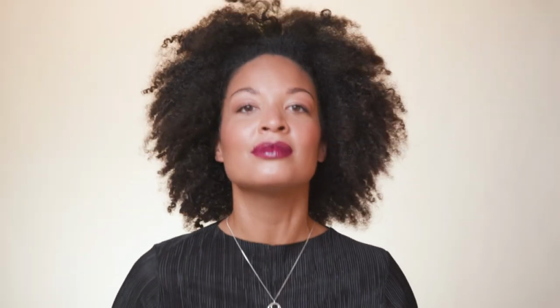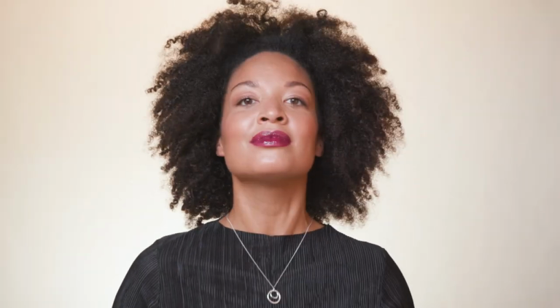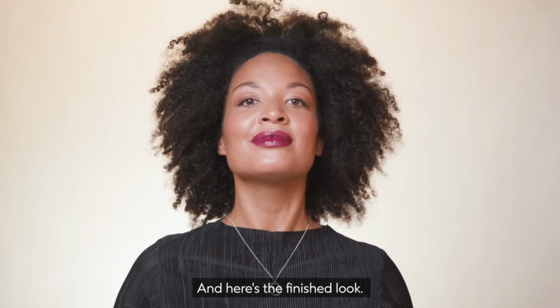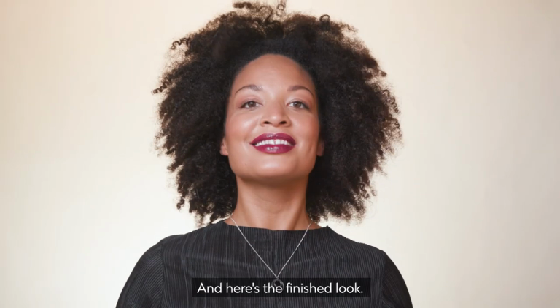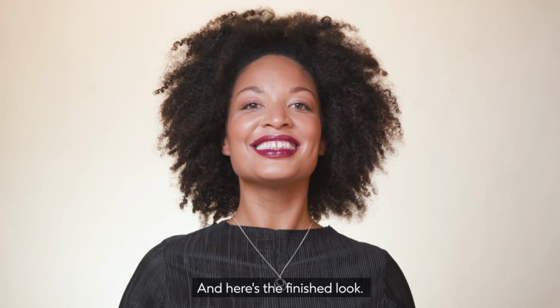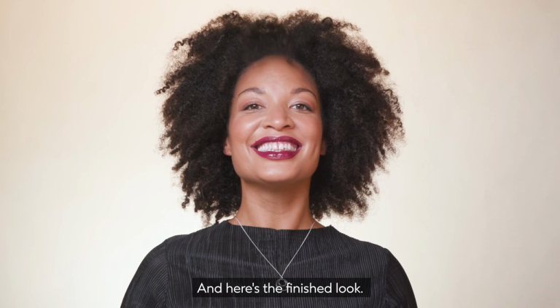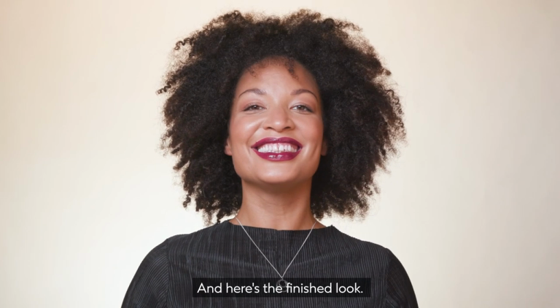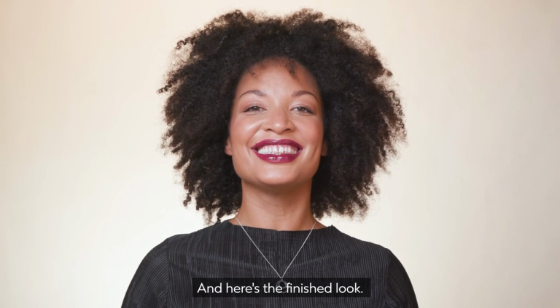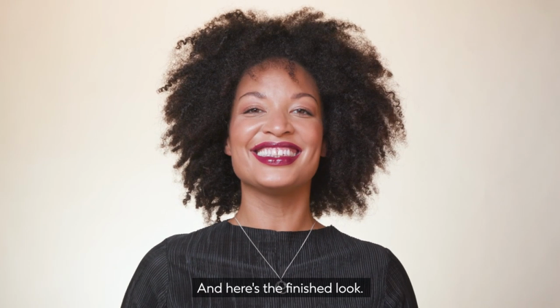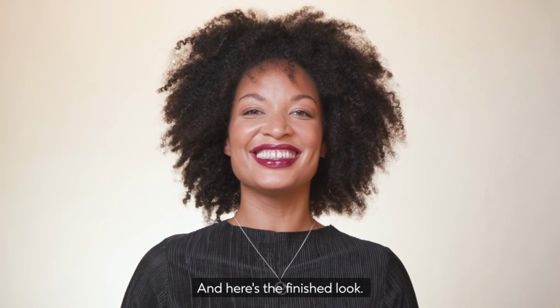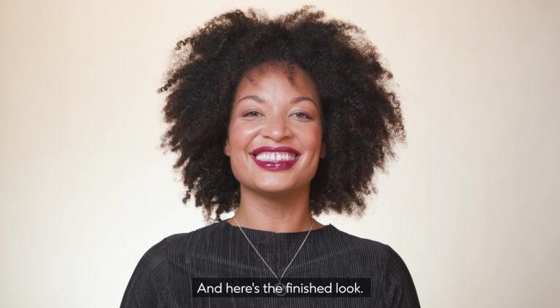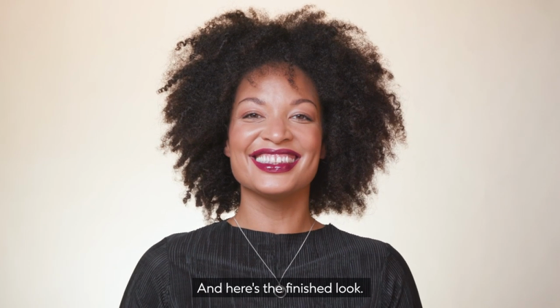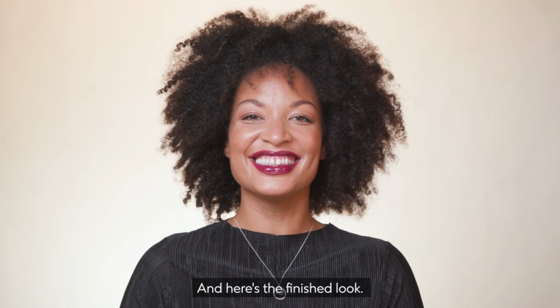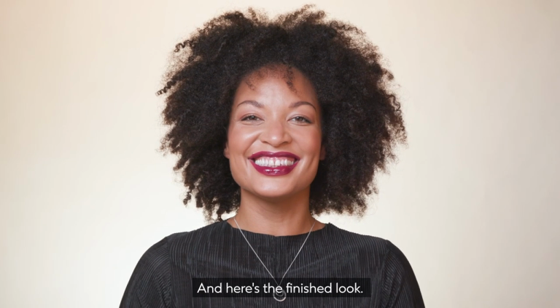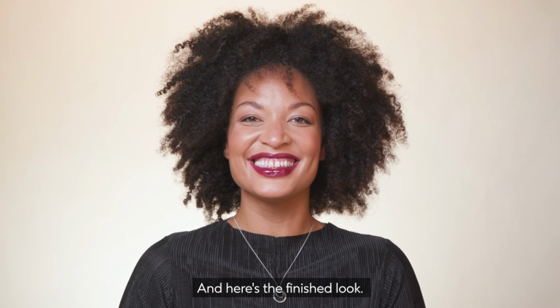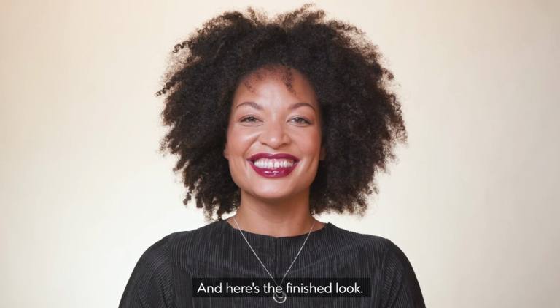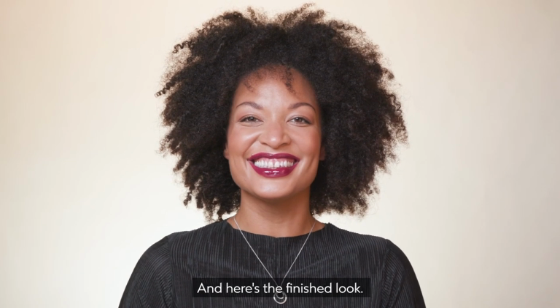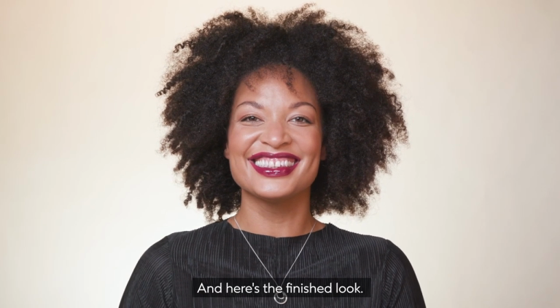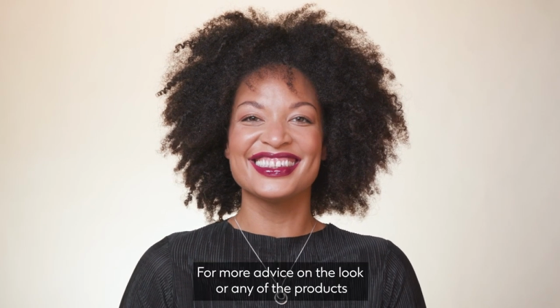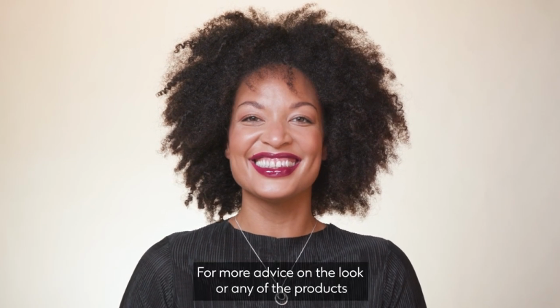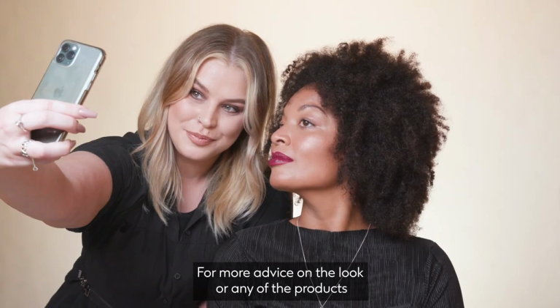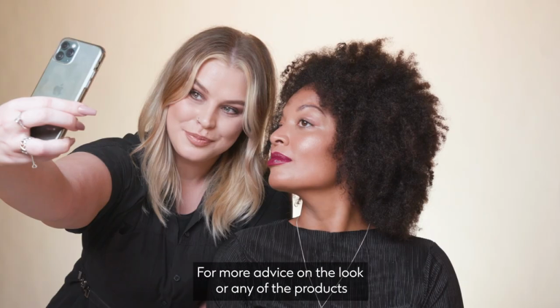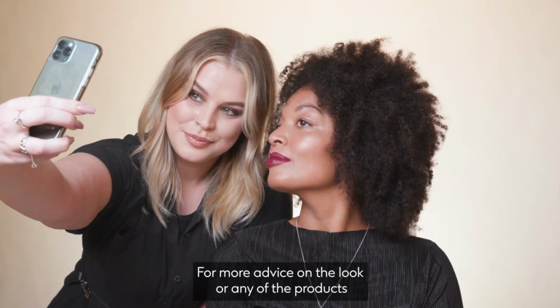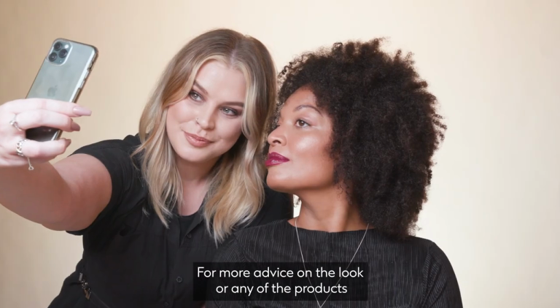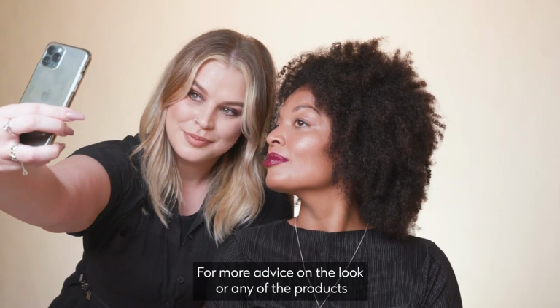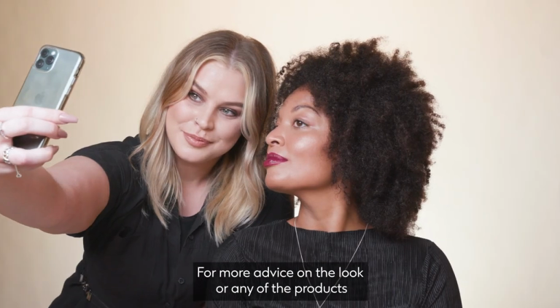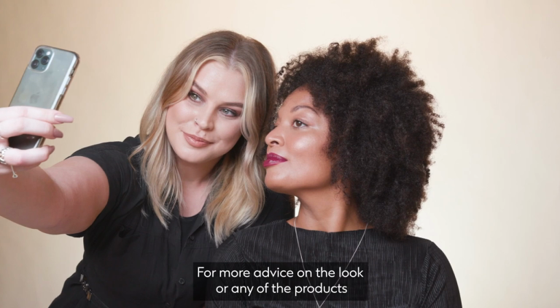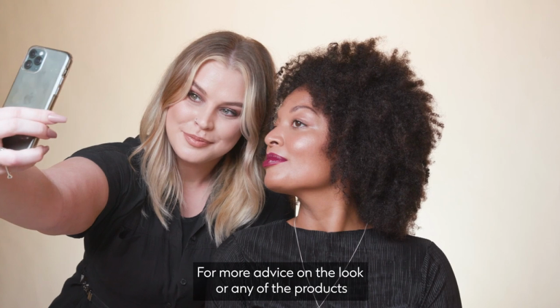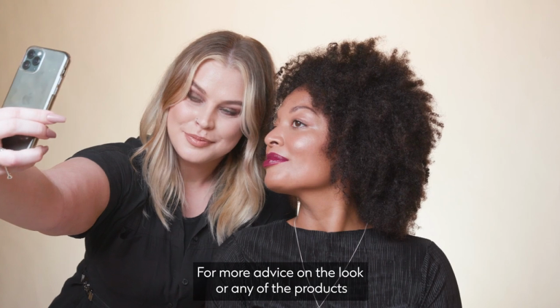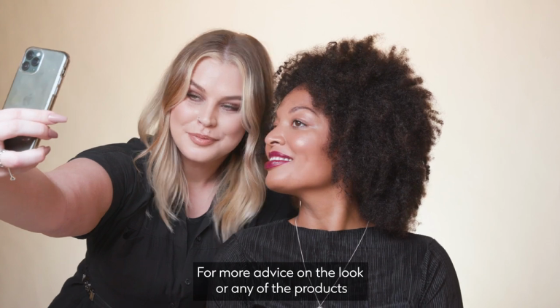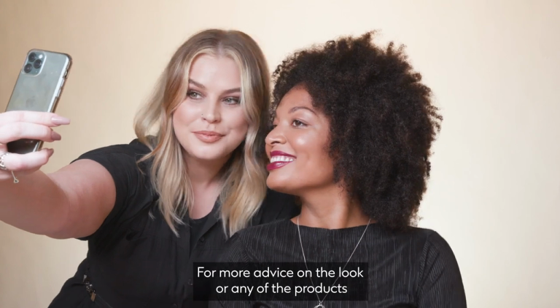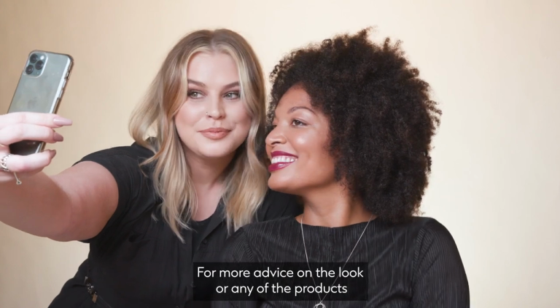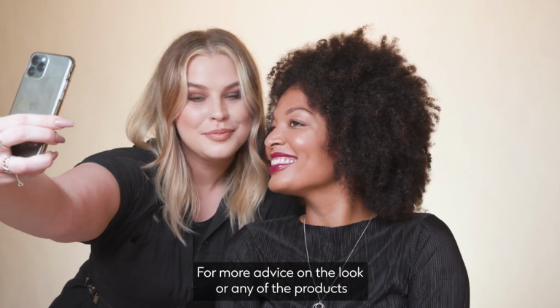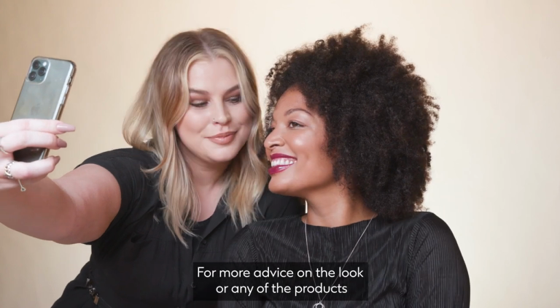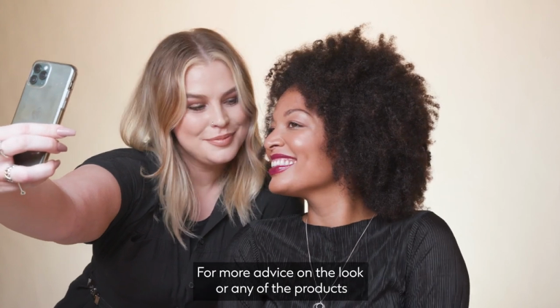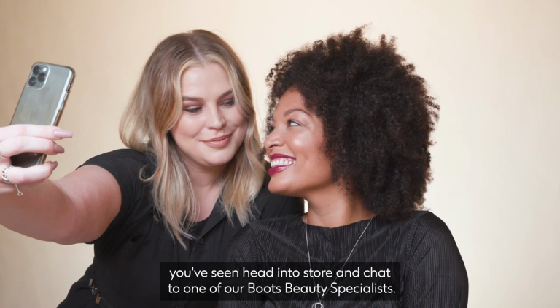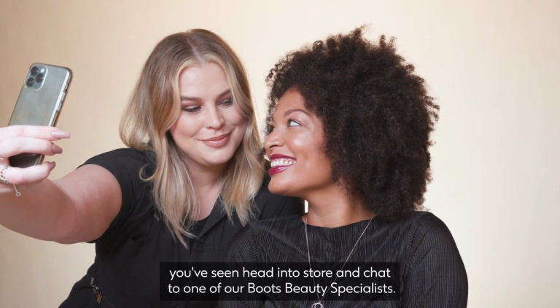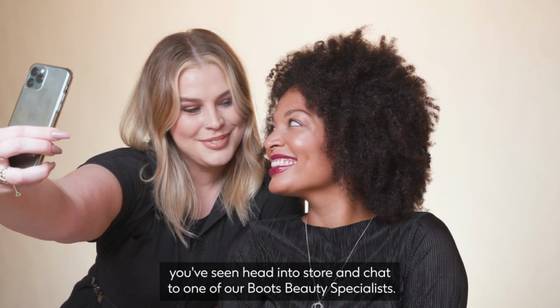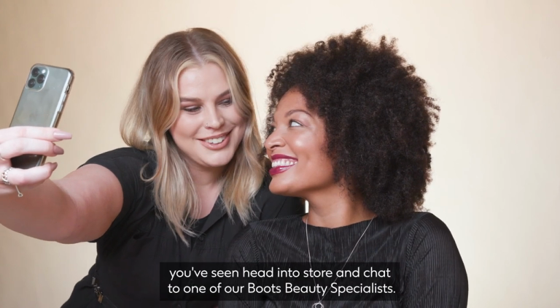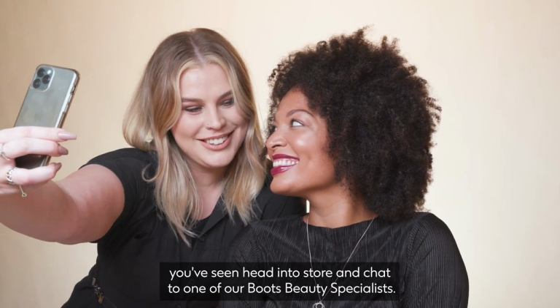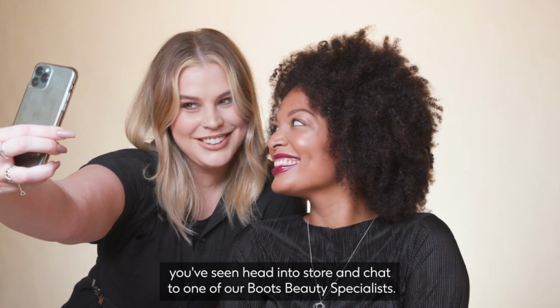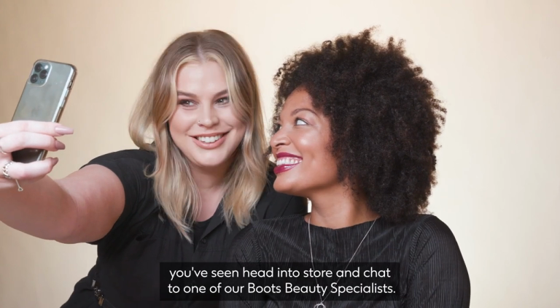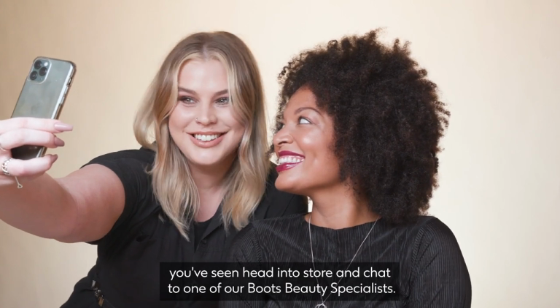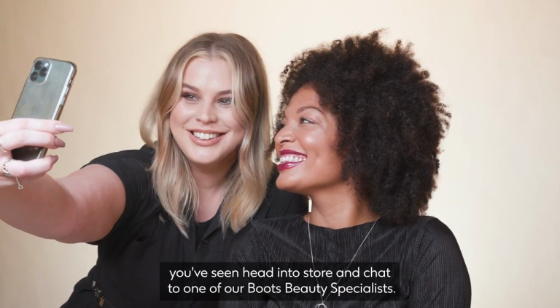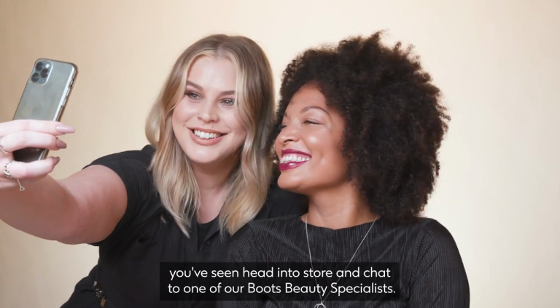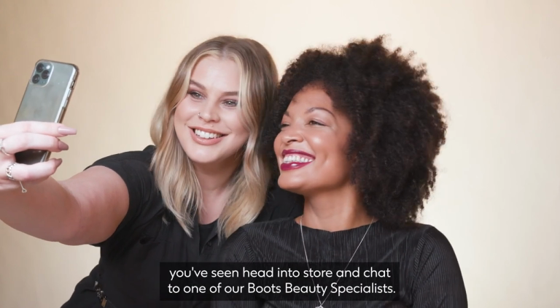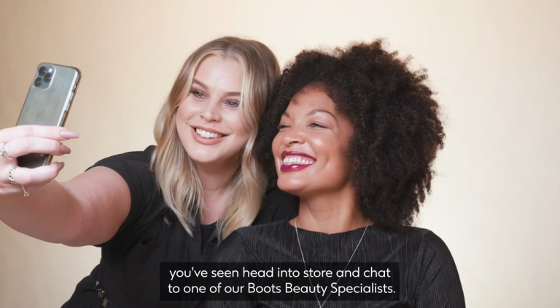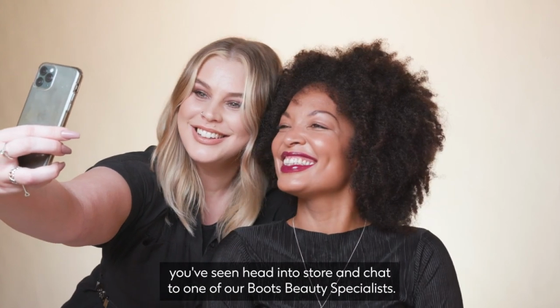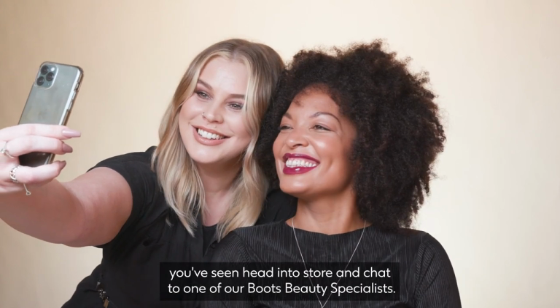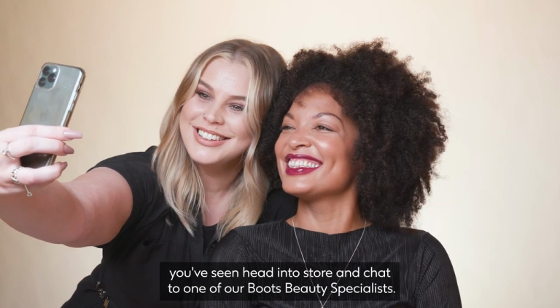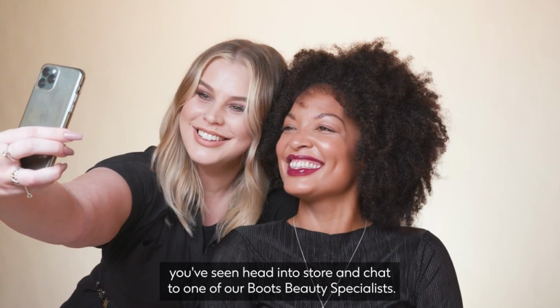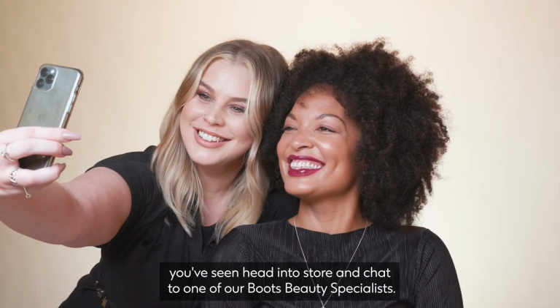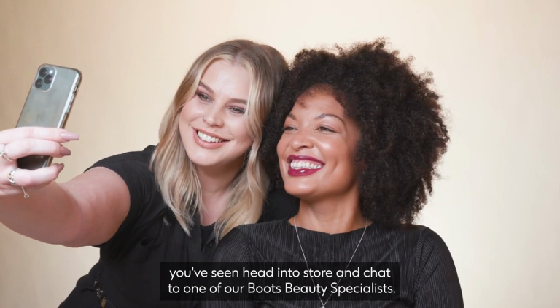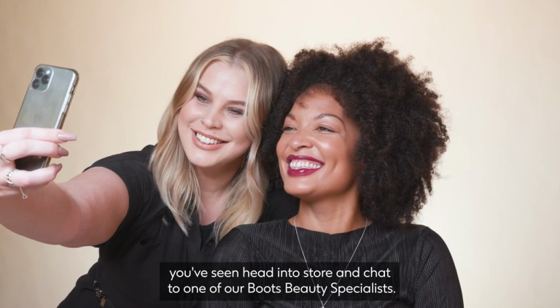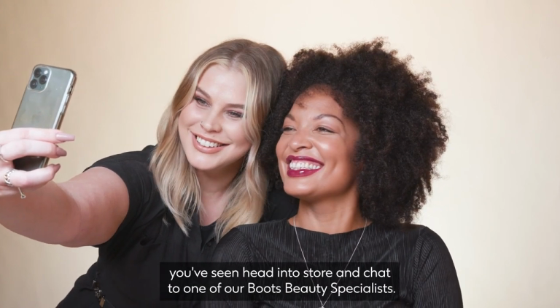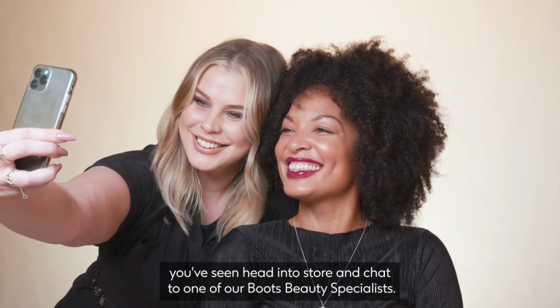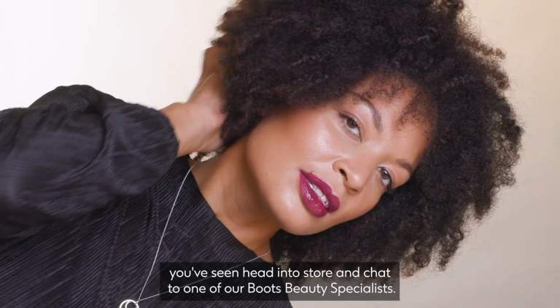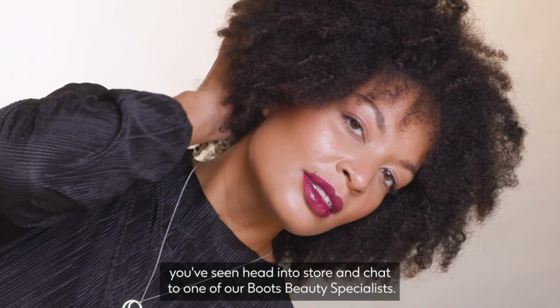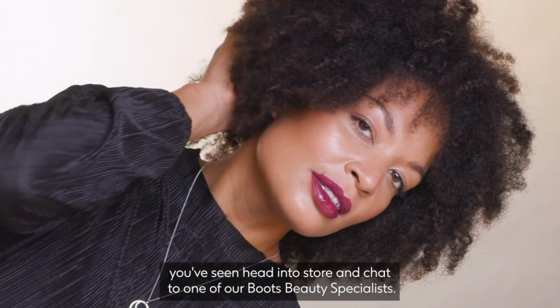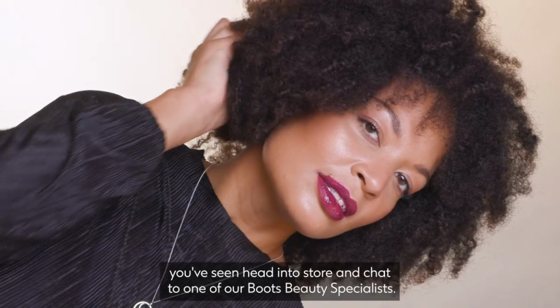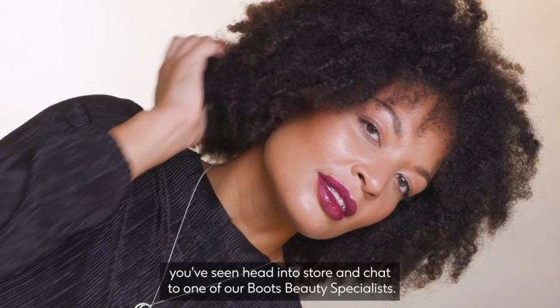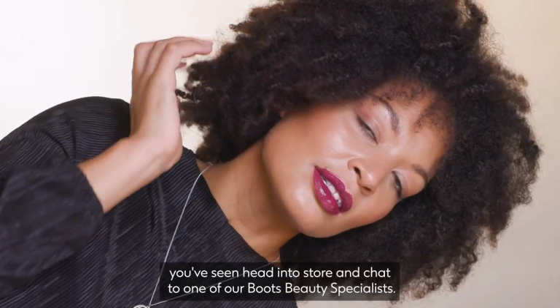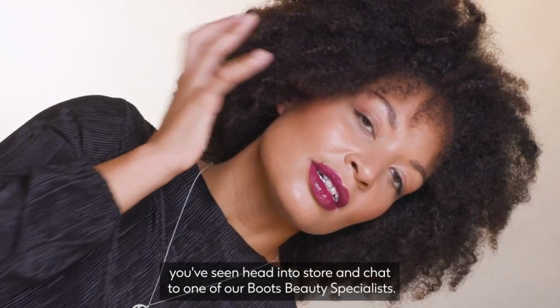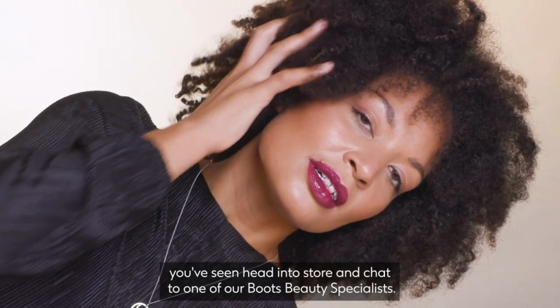And here's the finished look. For more advice on the look or any of the products you've seen, head into store and chat to one of our Boots Beauty Specialists.